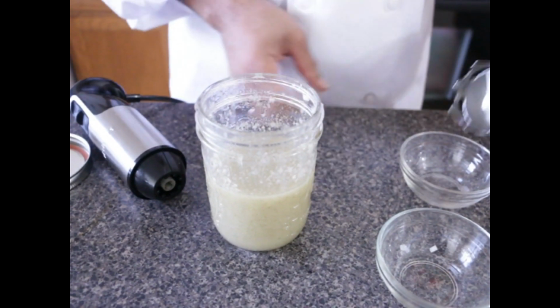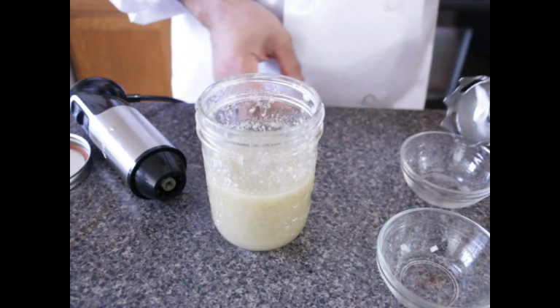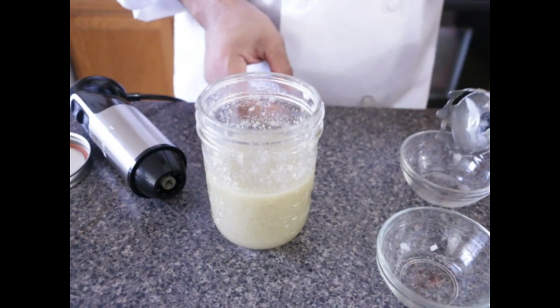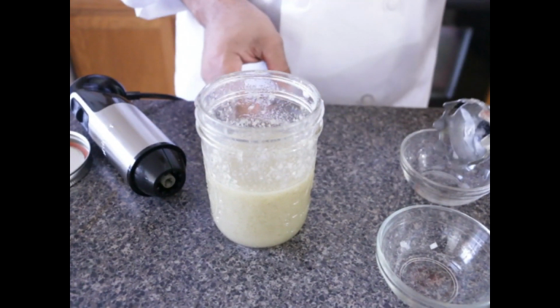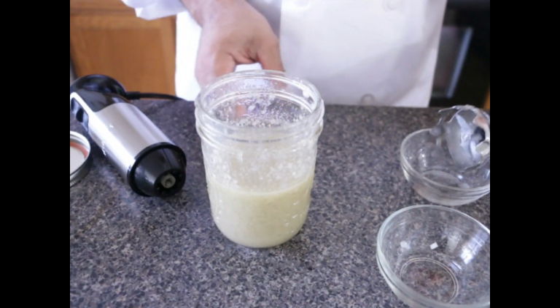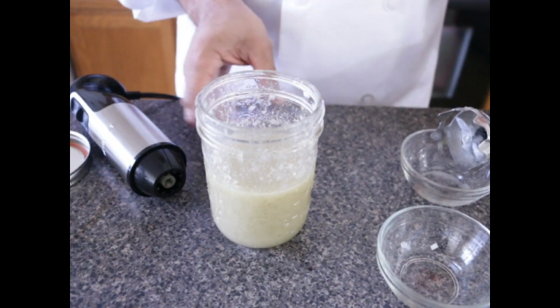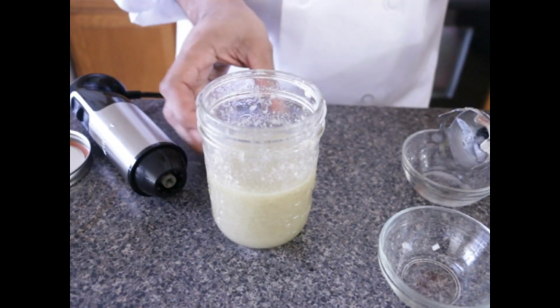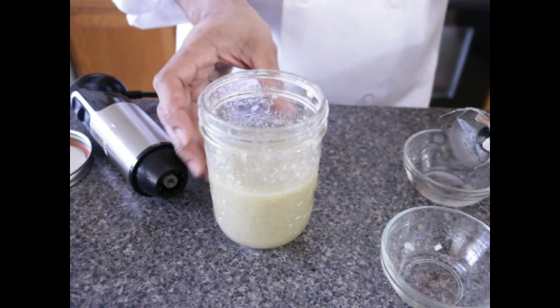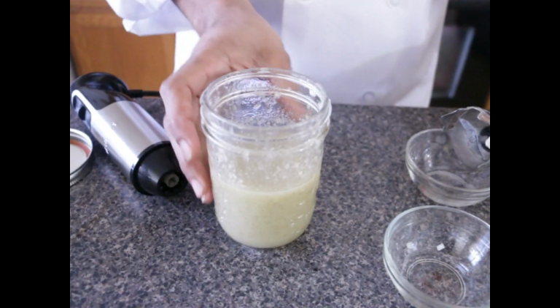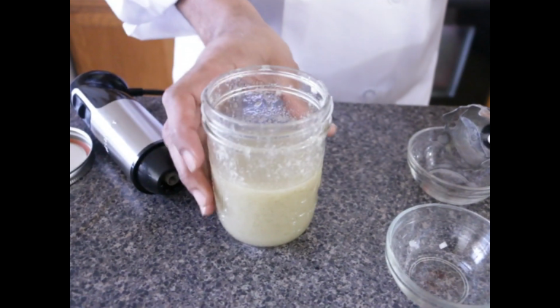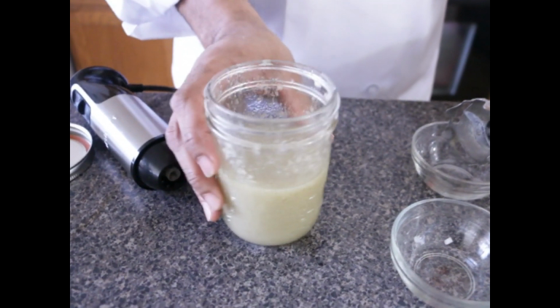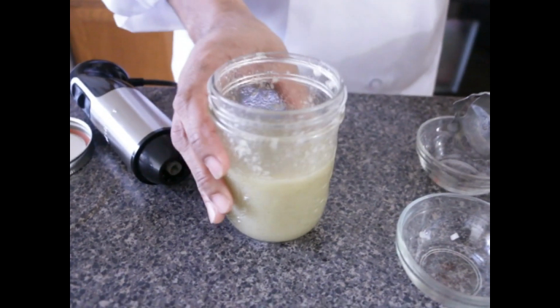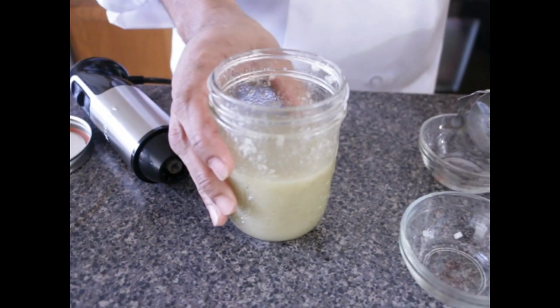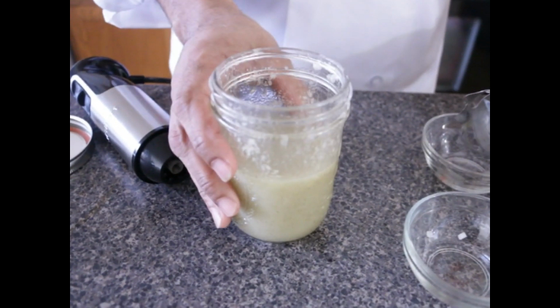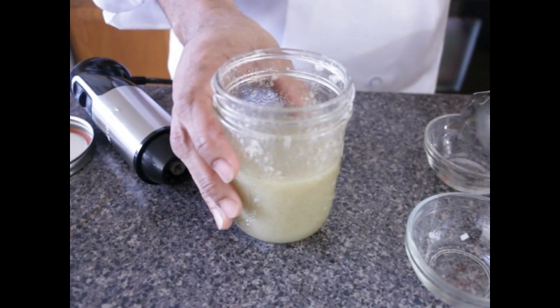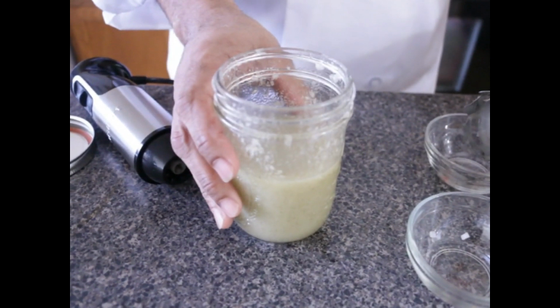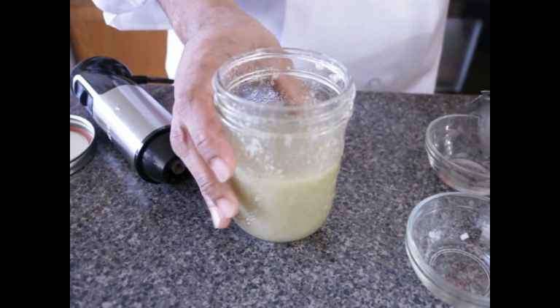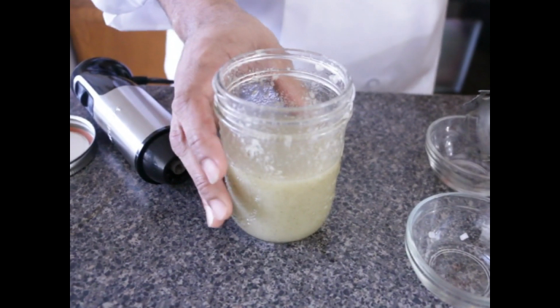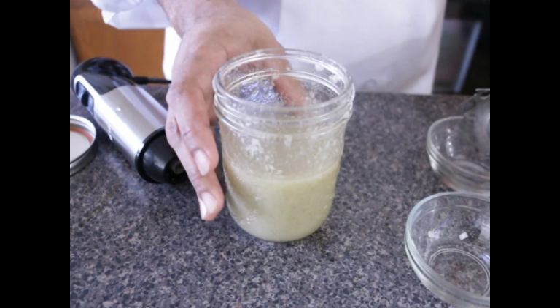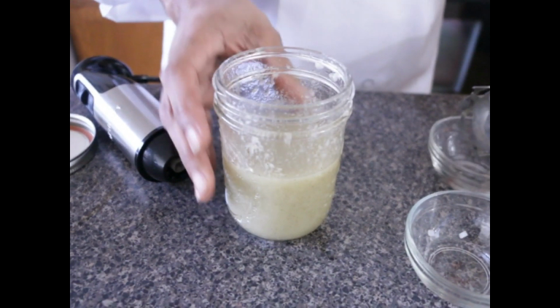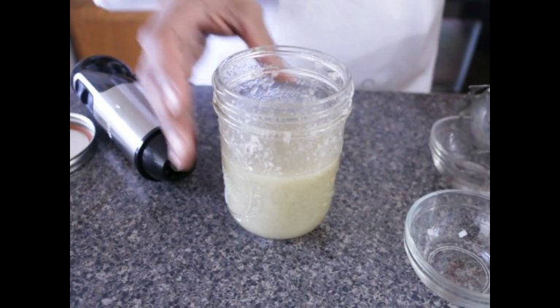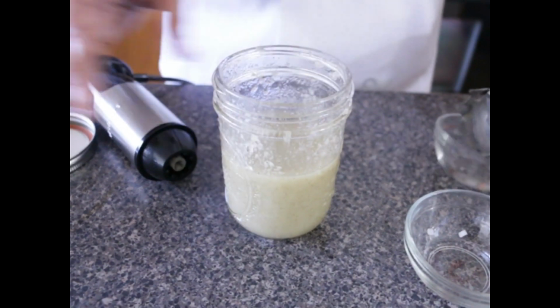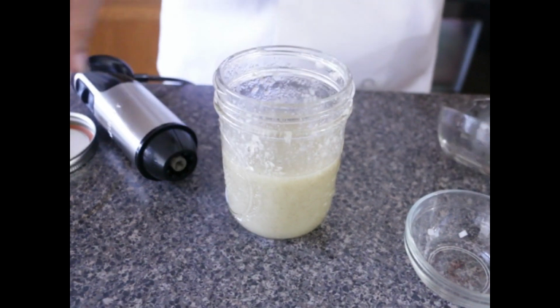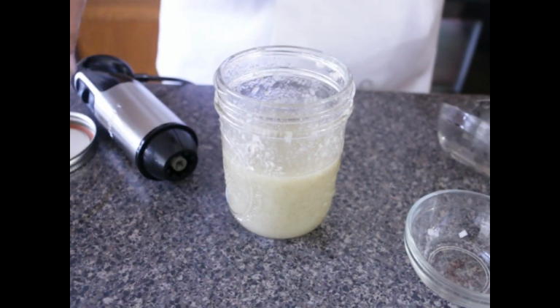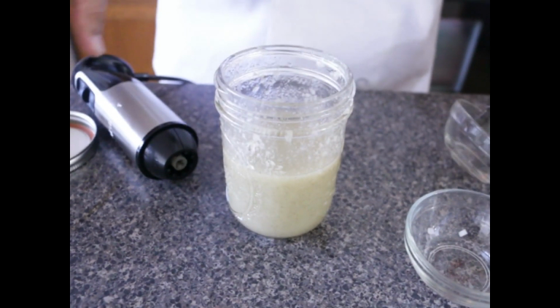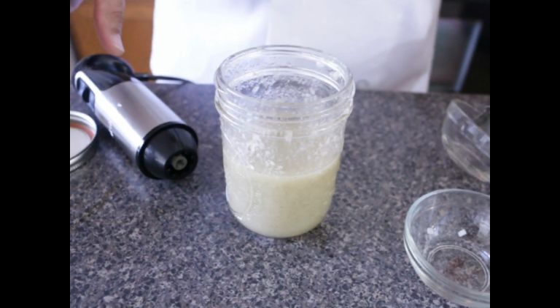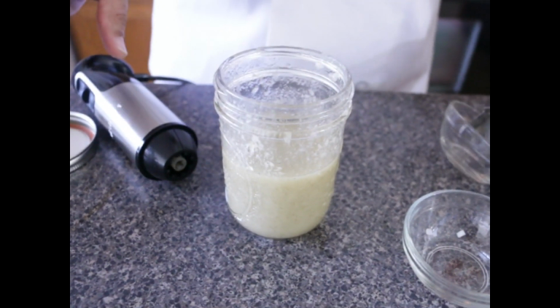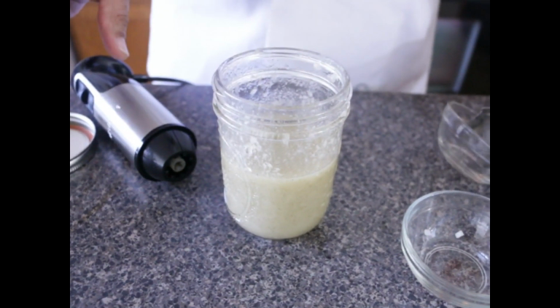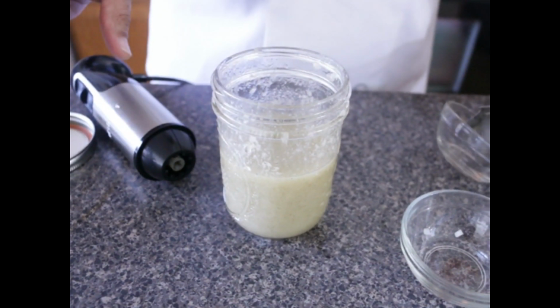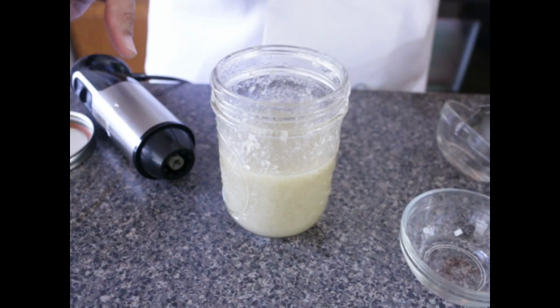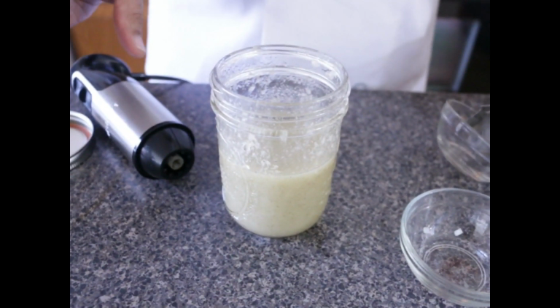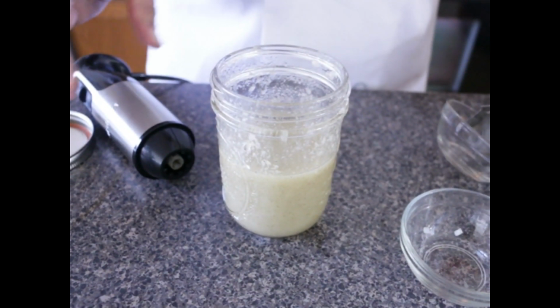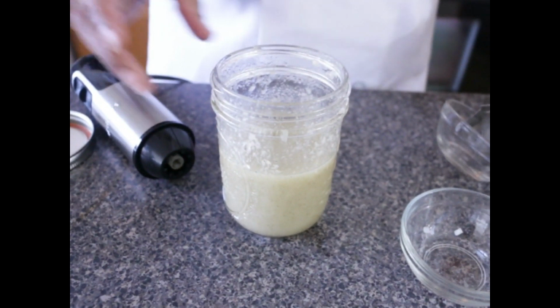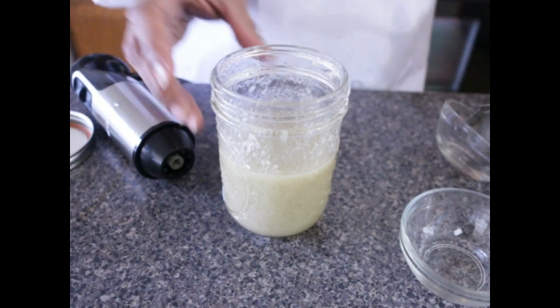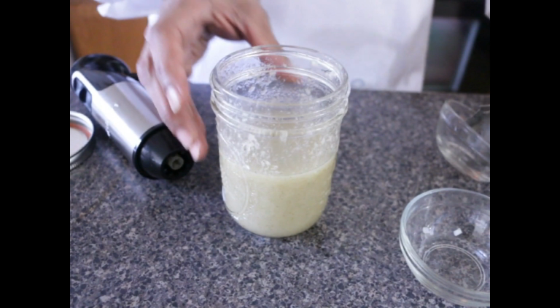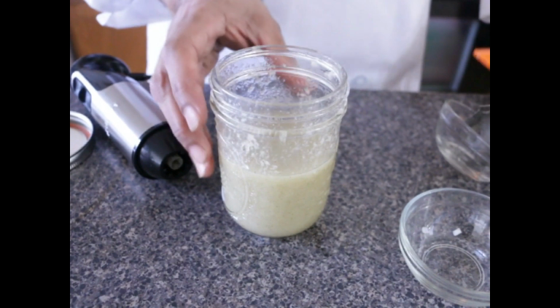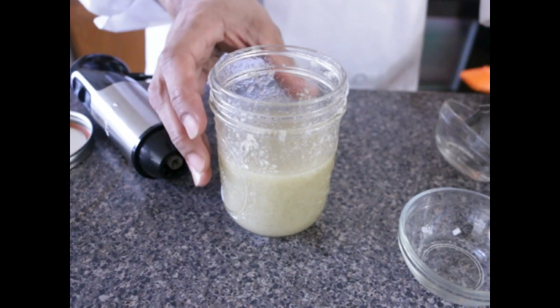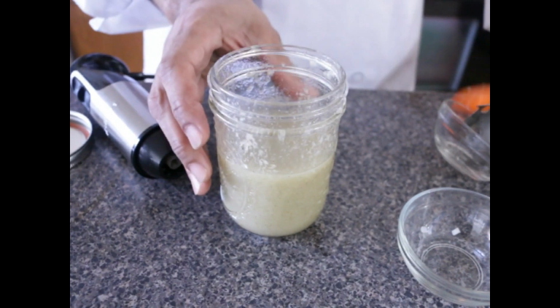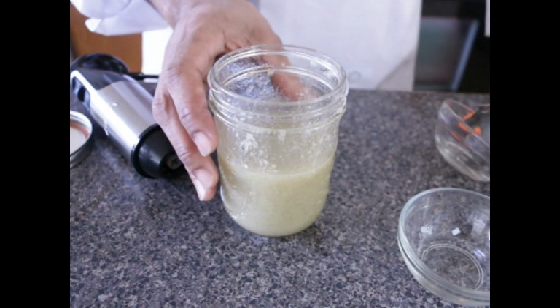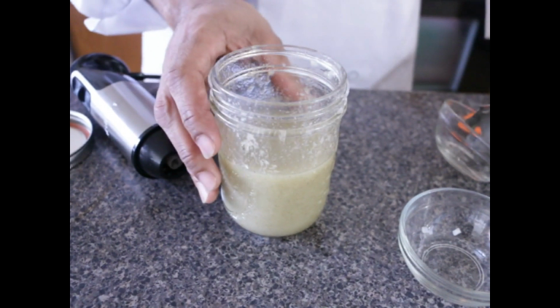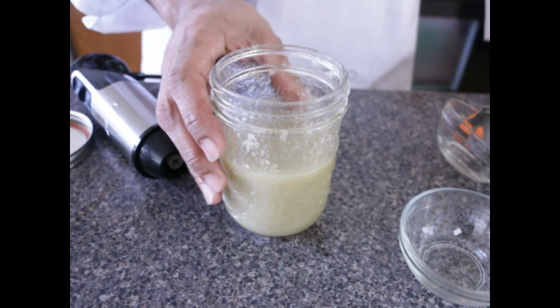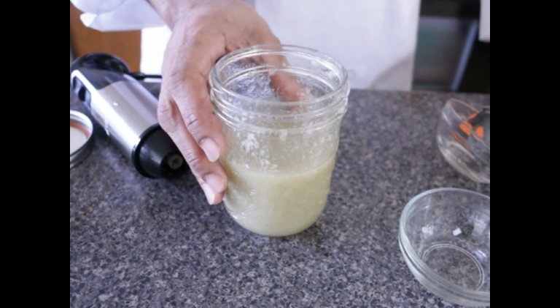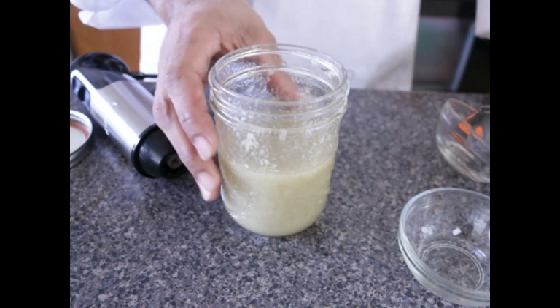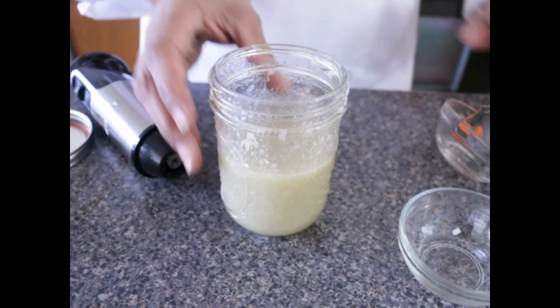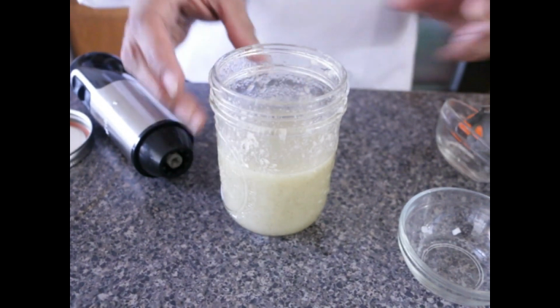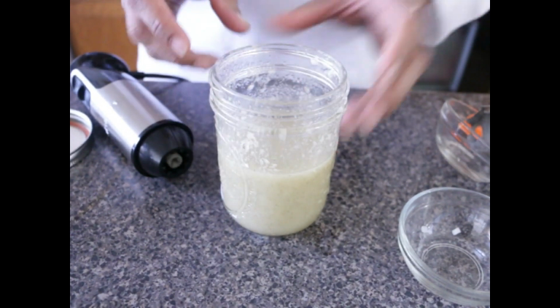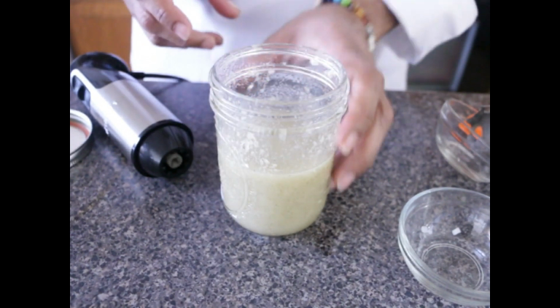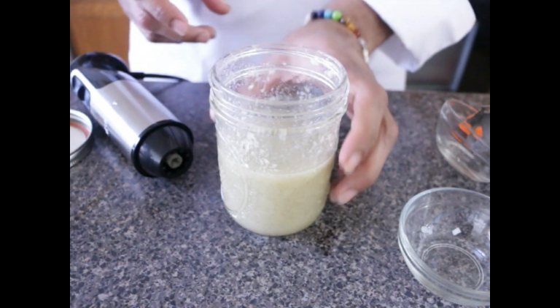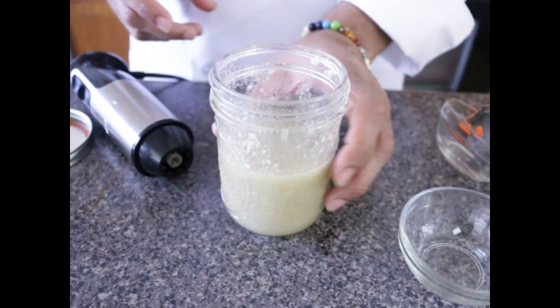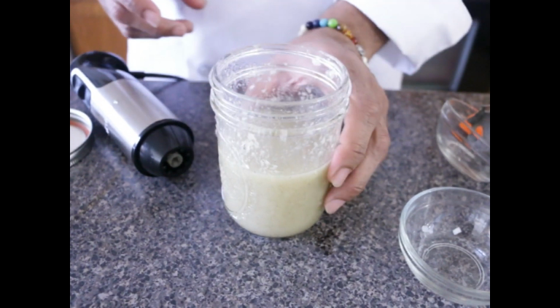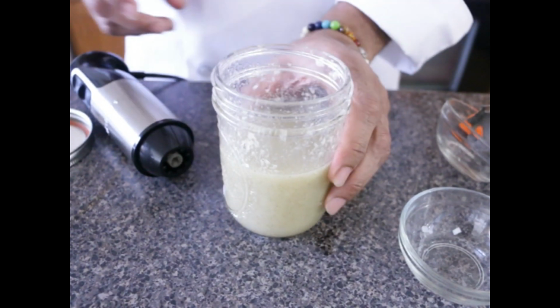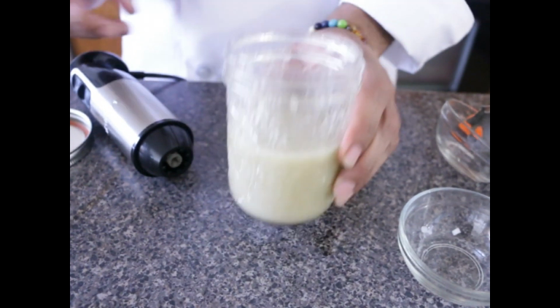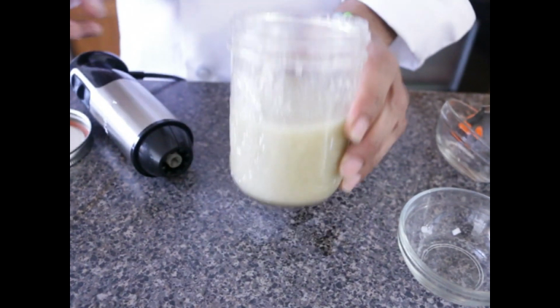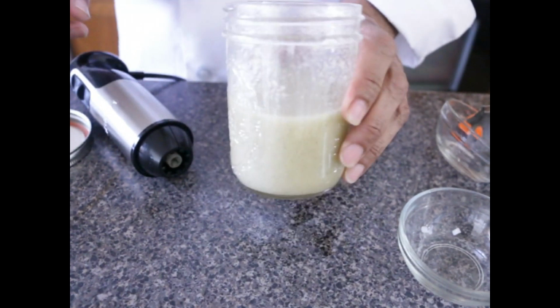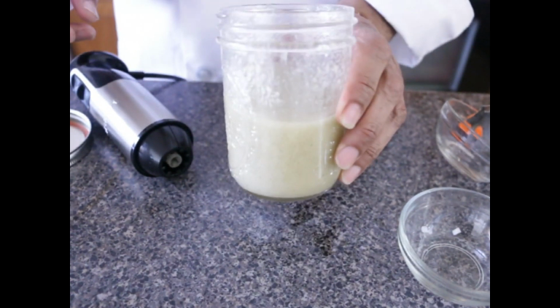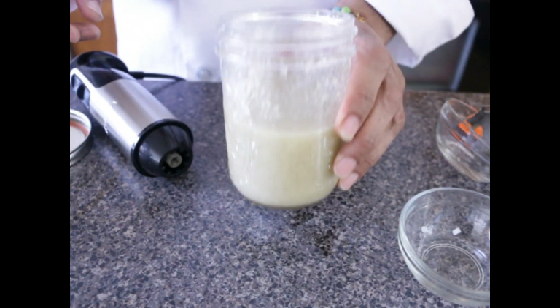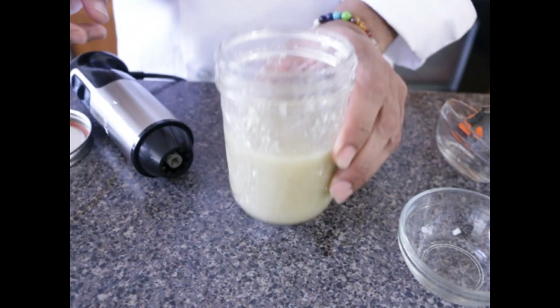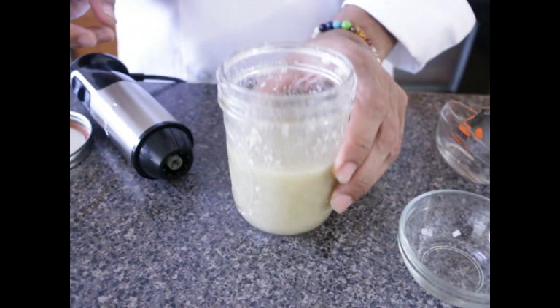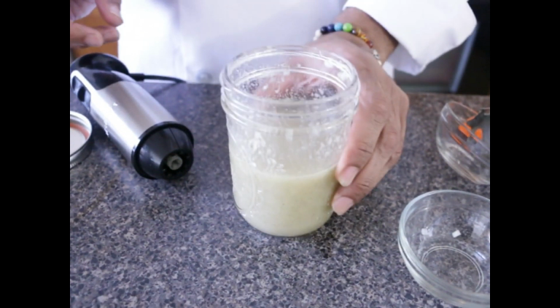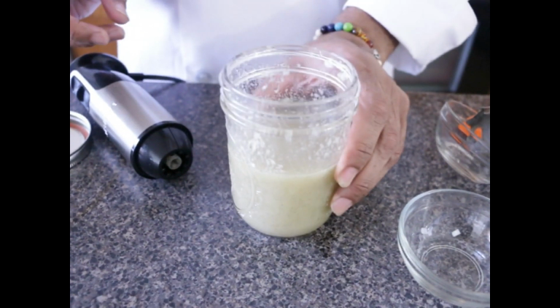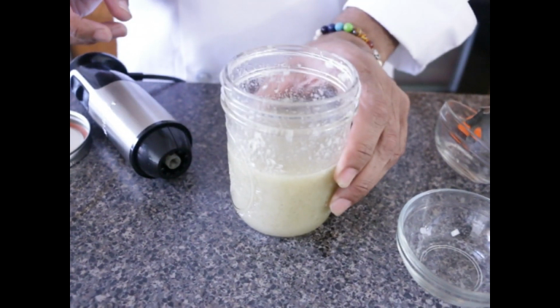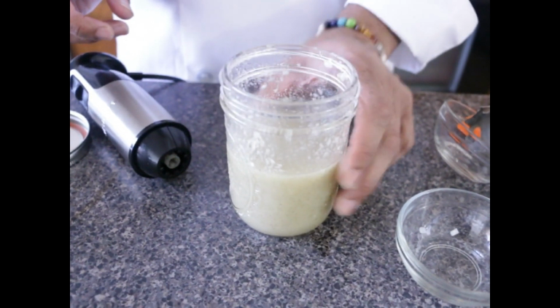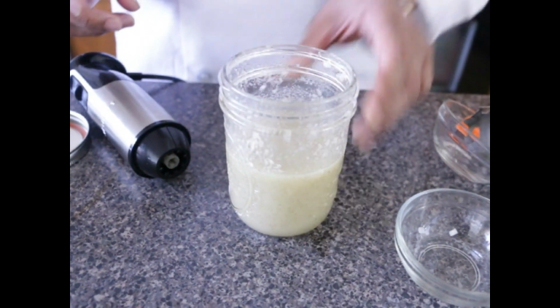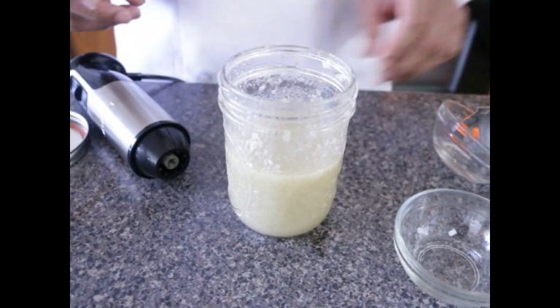Make sure you keep it in an airtight container, refrigerate it, and the longer it sits the better the flavor is.